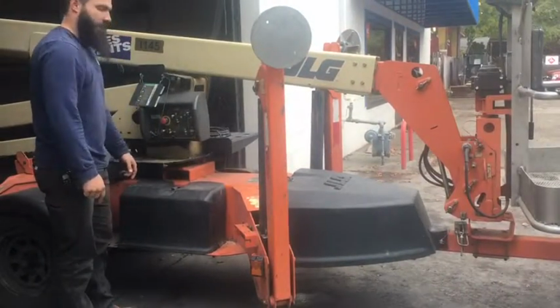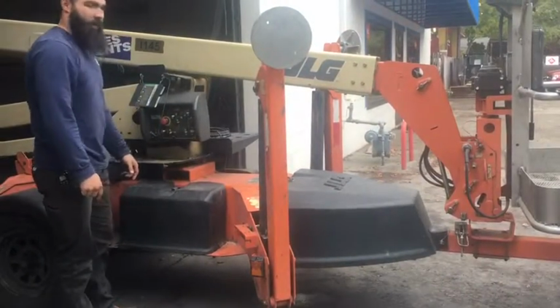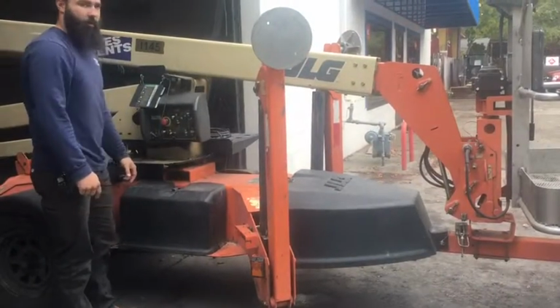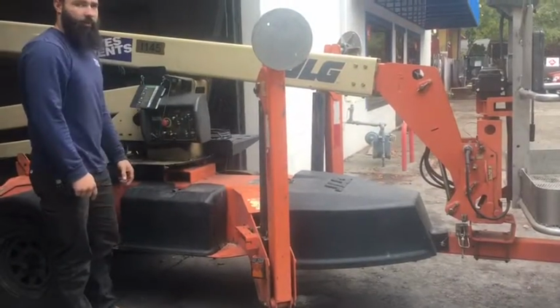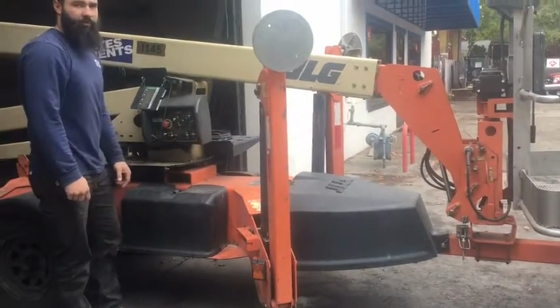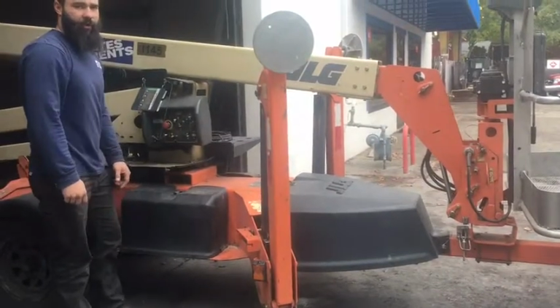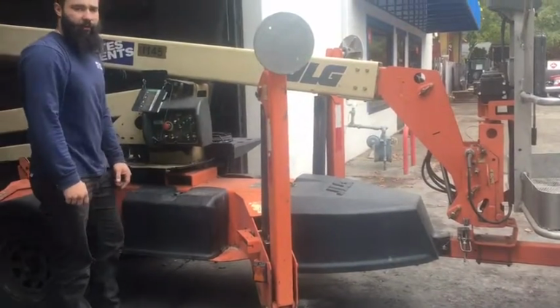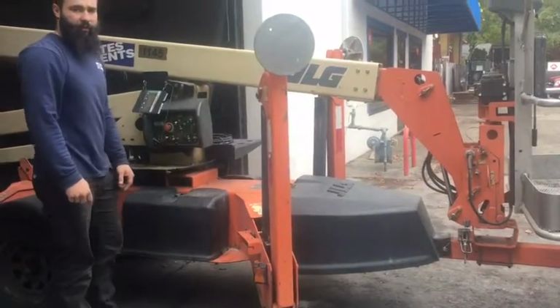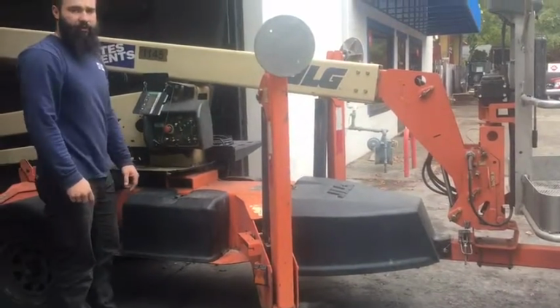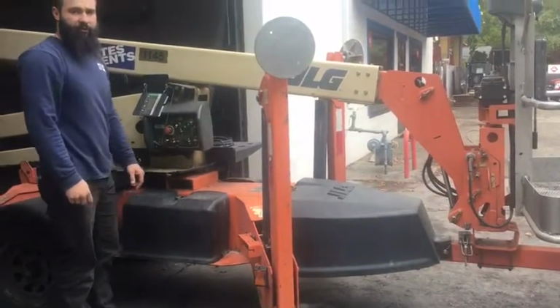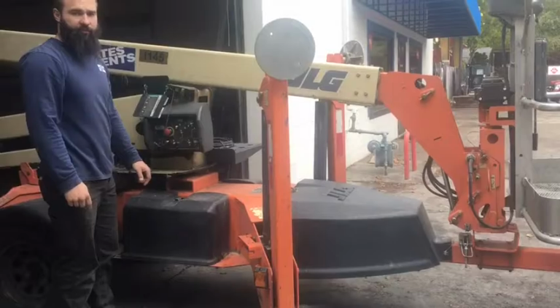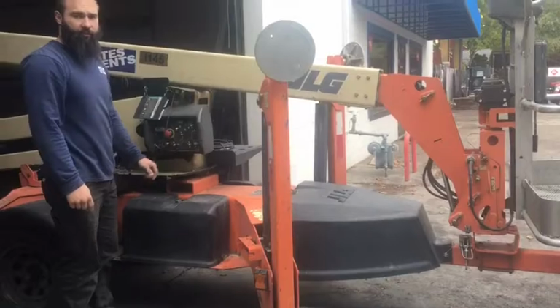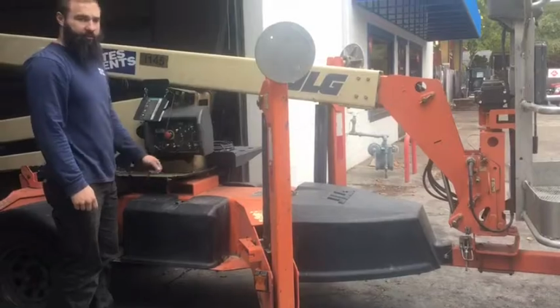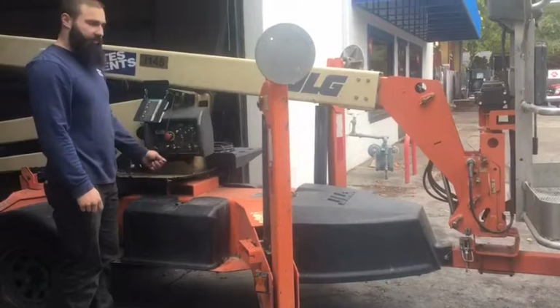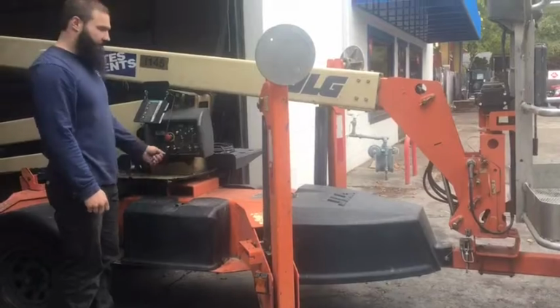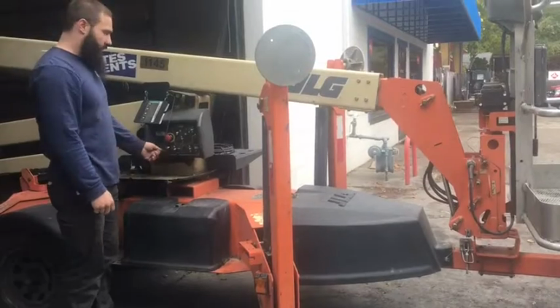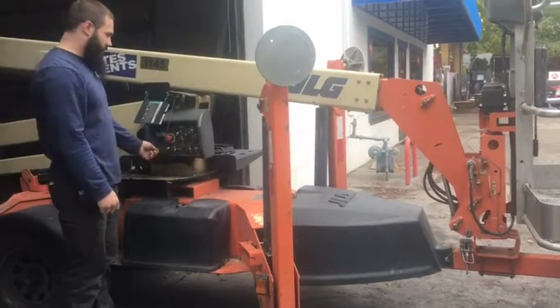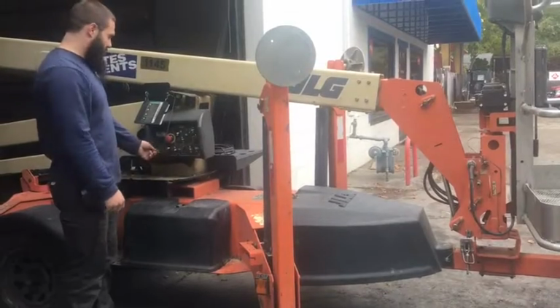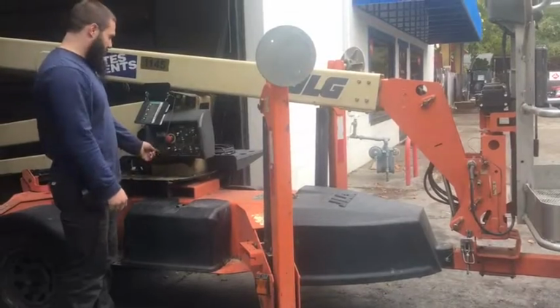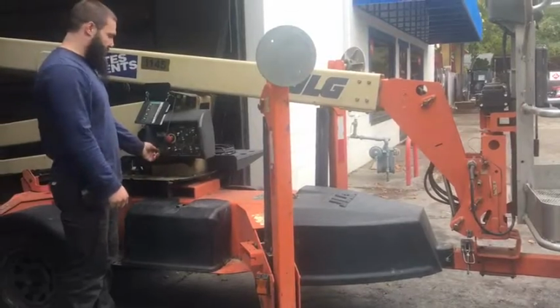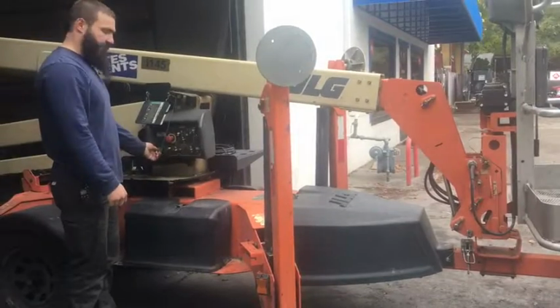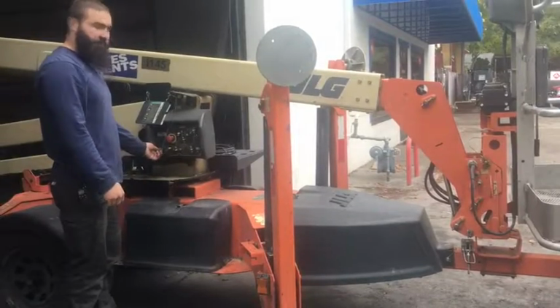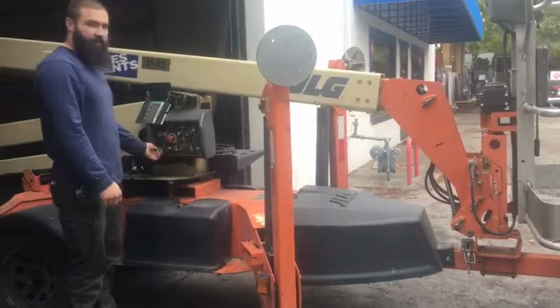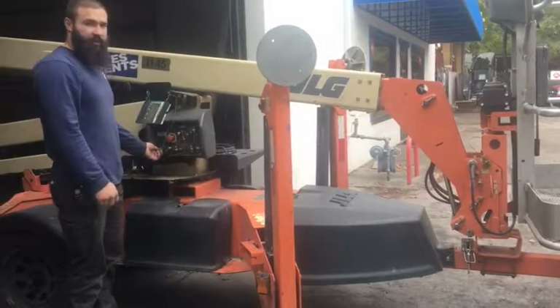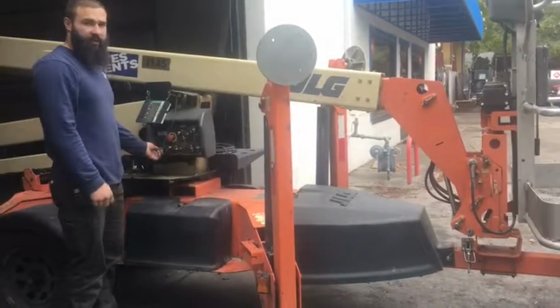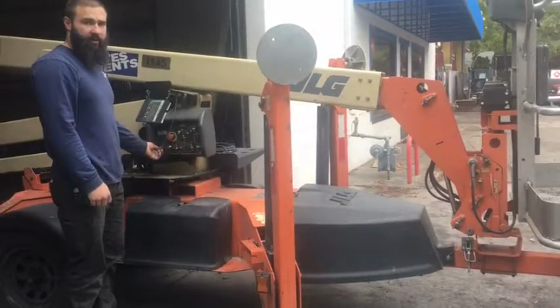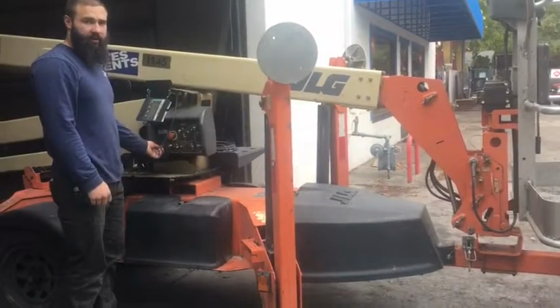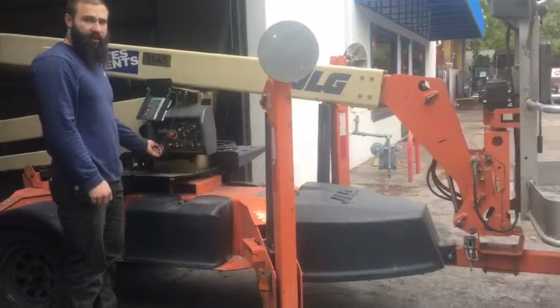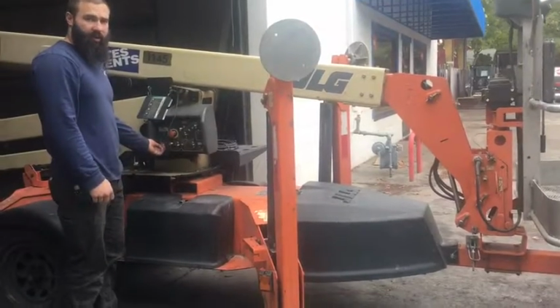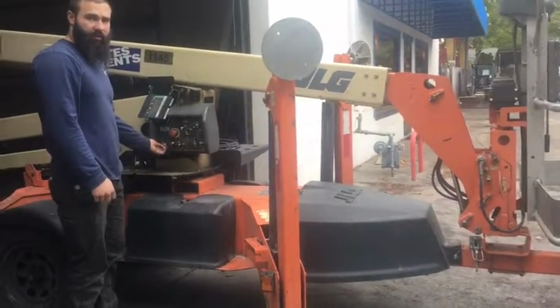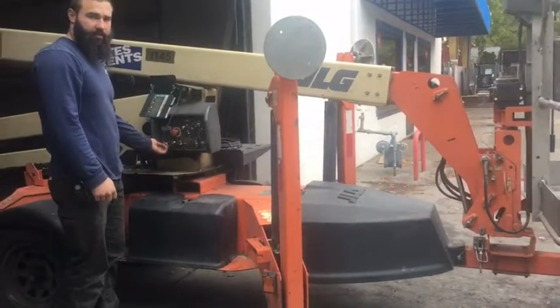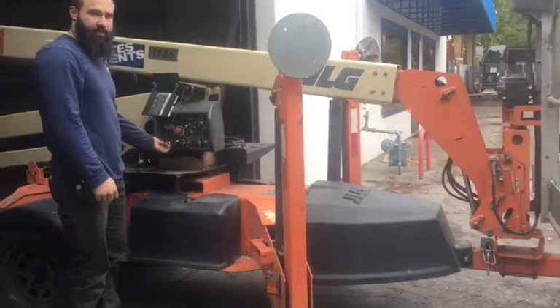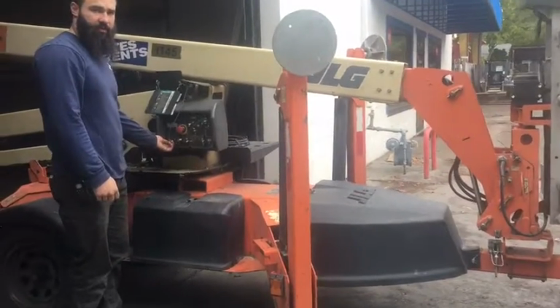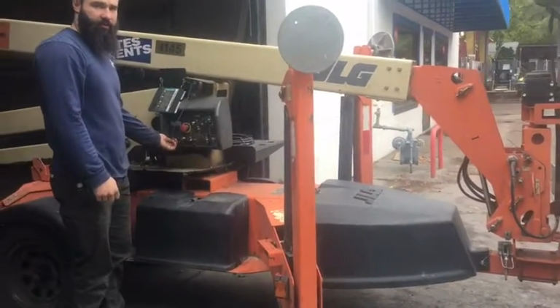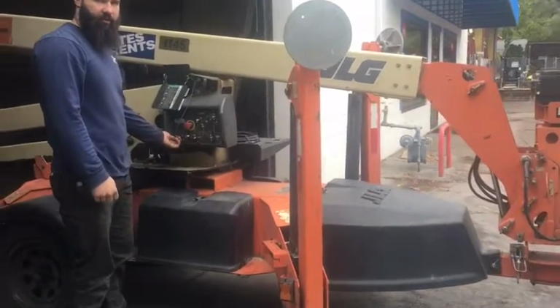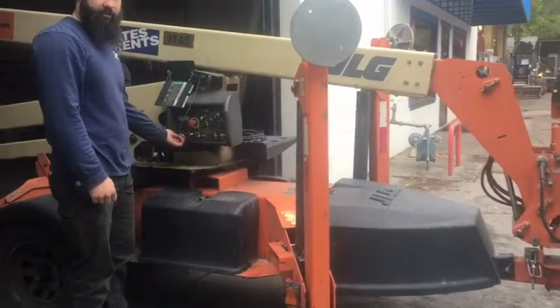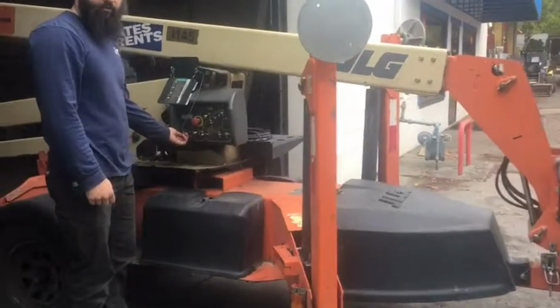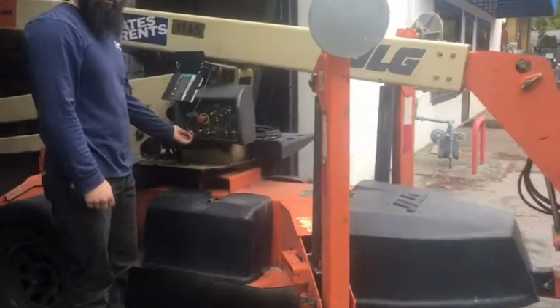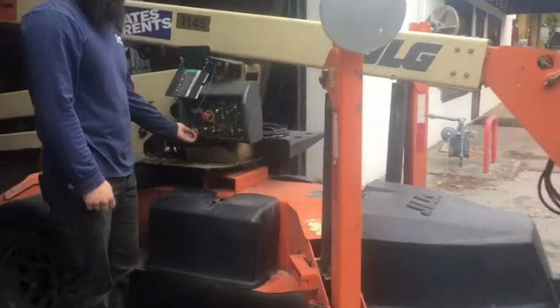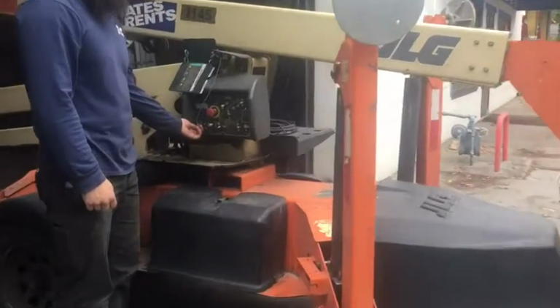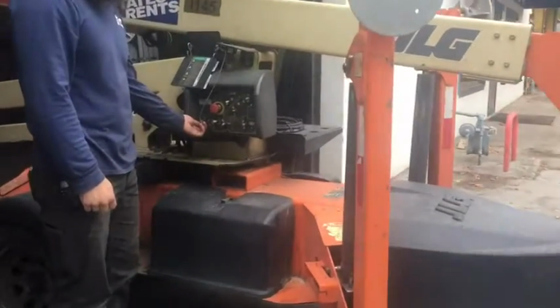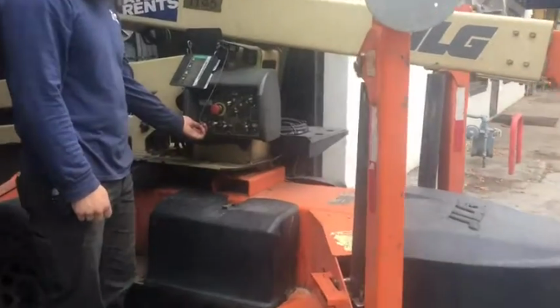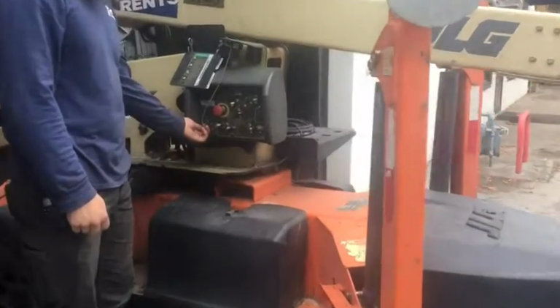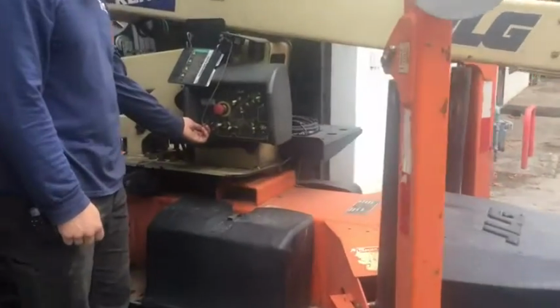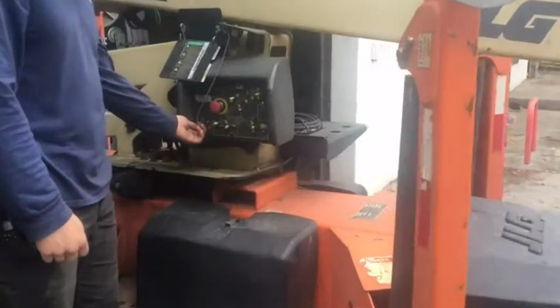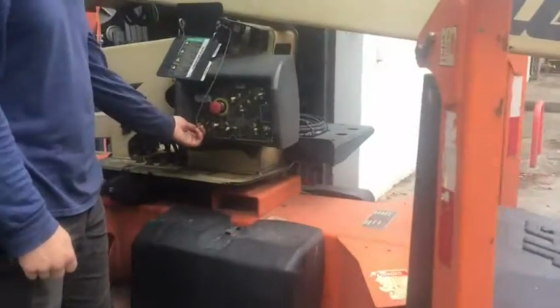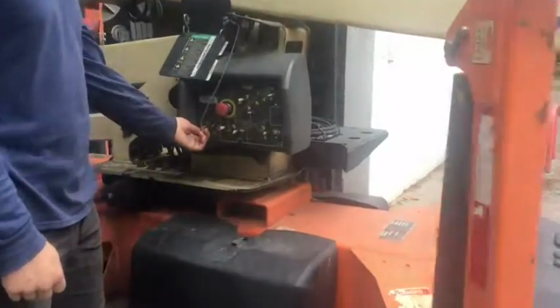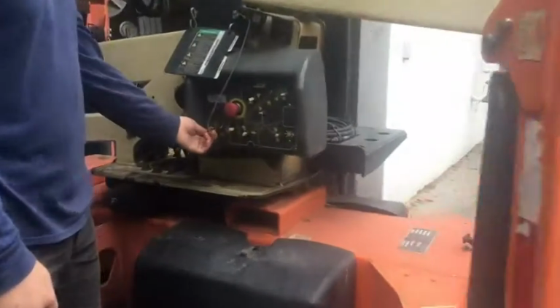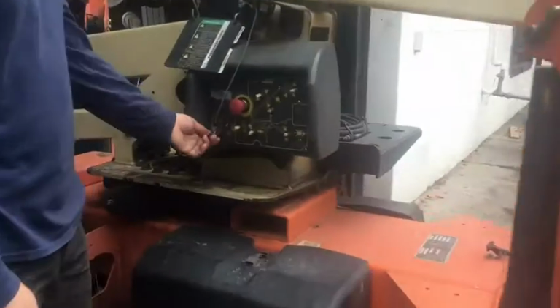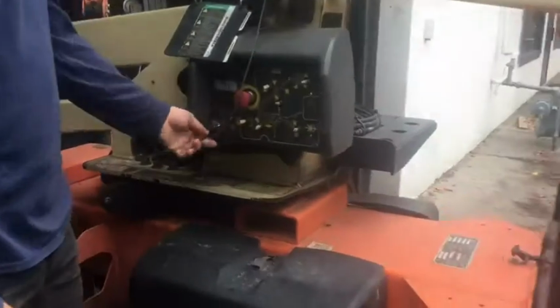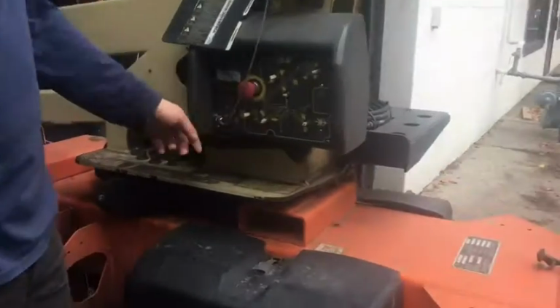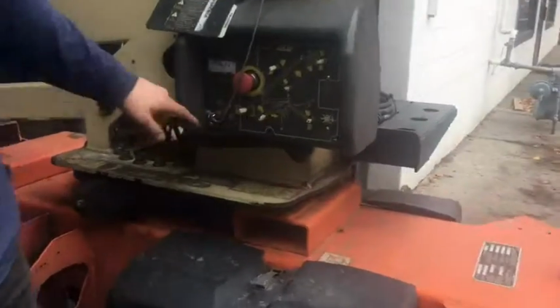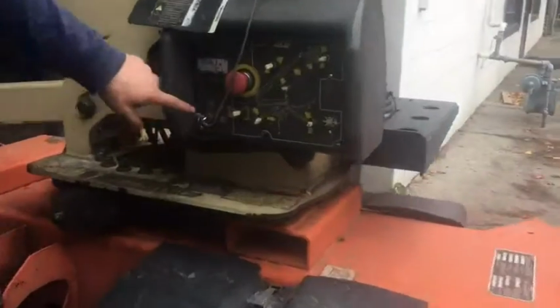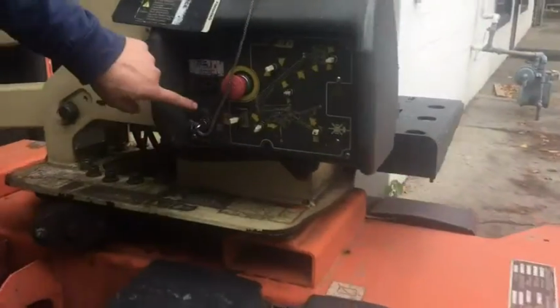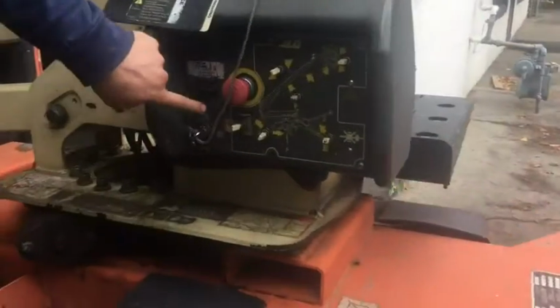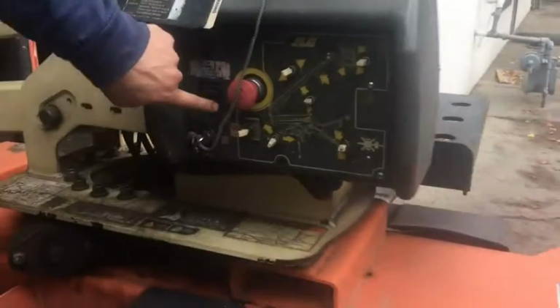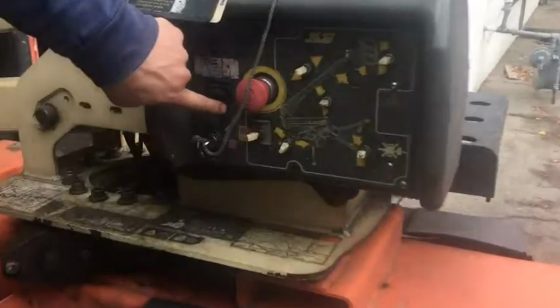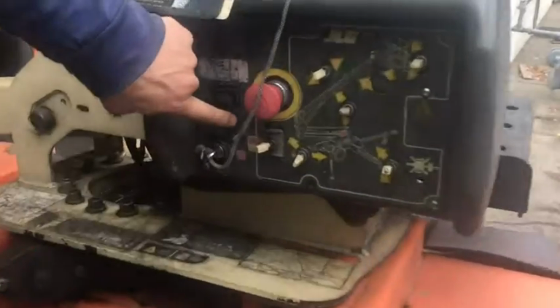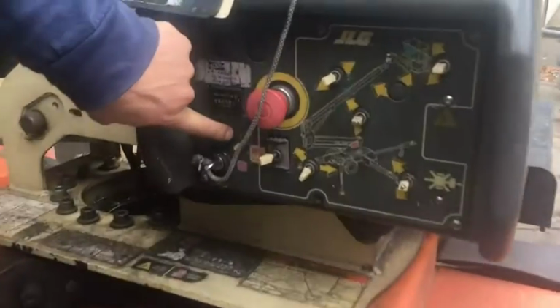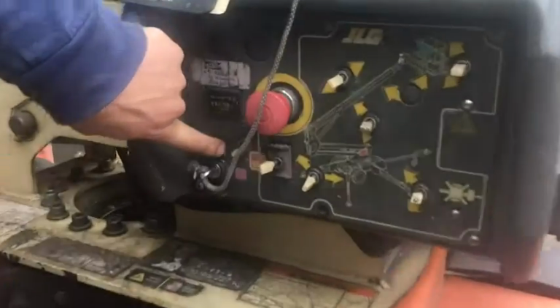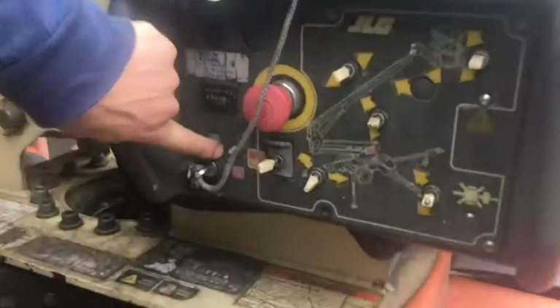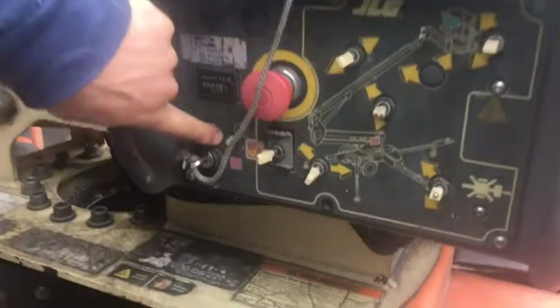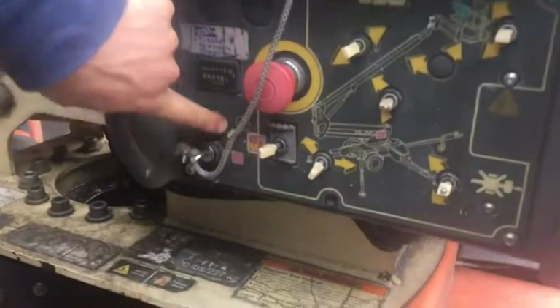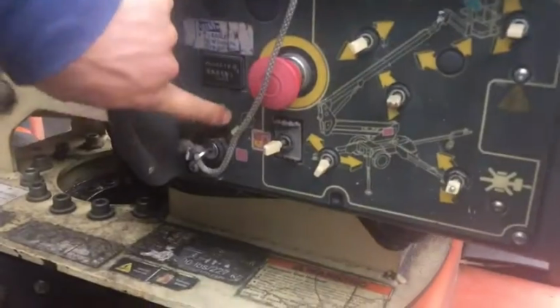Alright, once your outriggers are fully stowed, you can go ahead and just turn the key to the off position, which is right here in the middle.